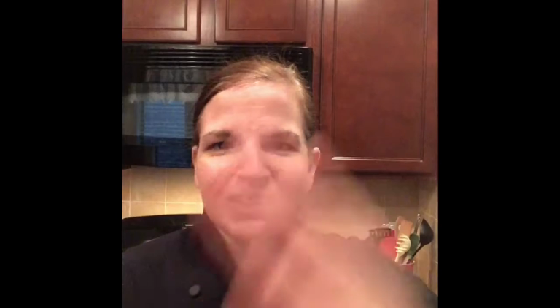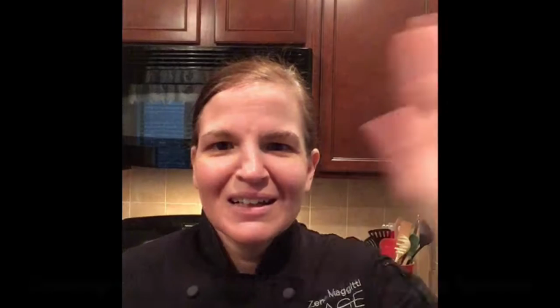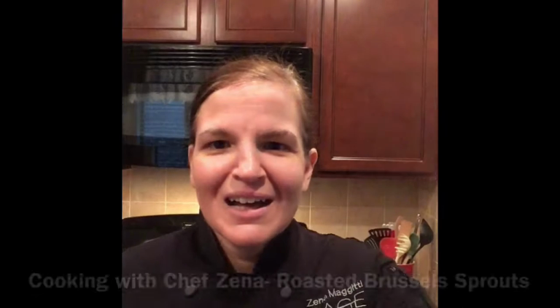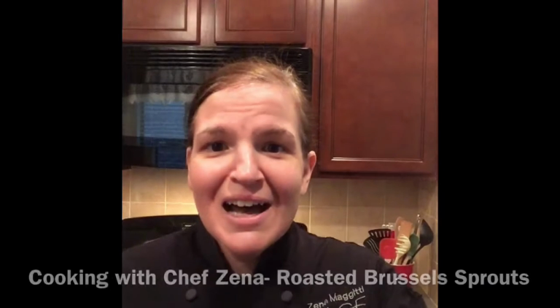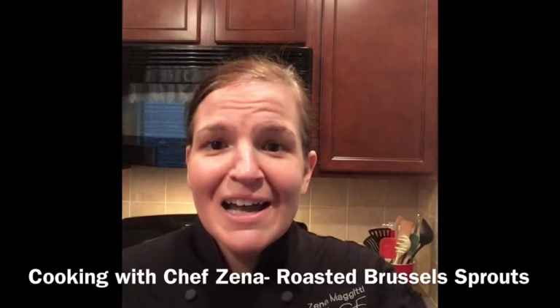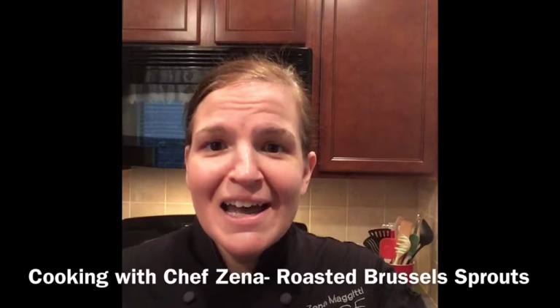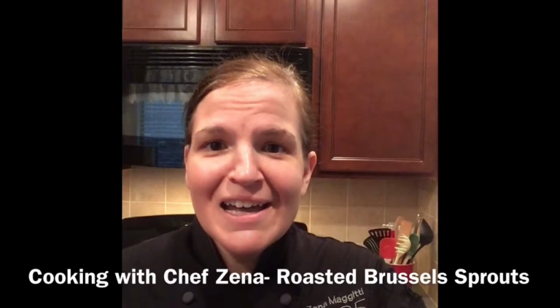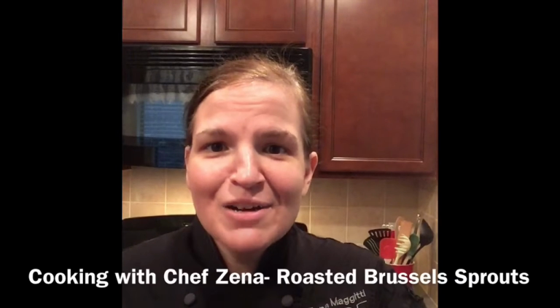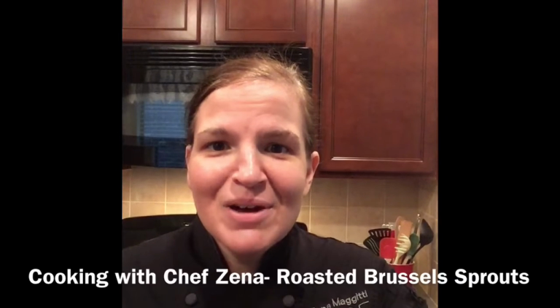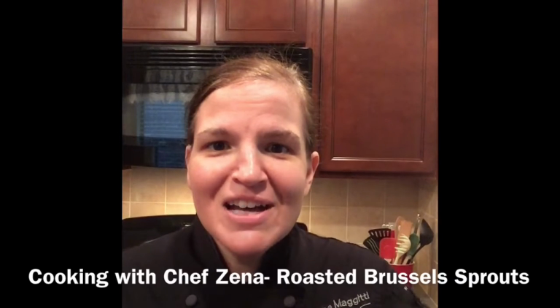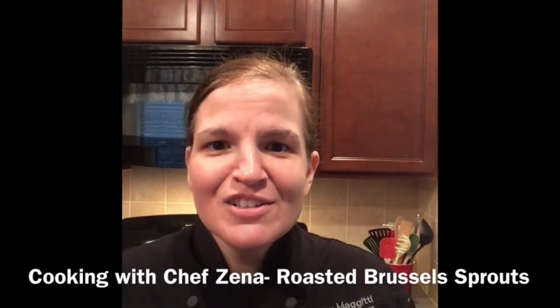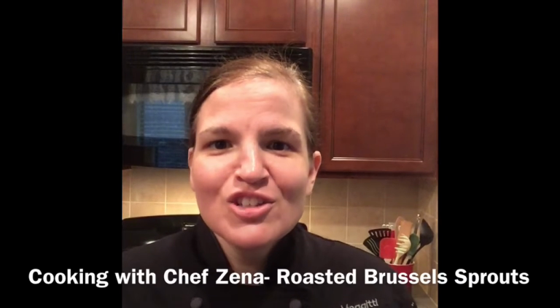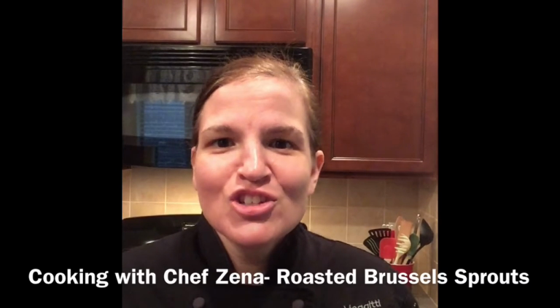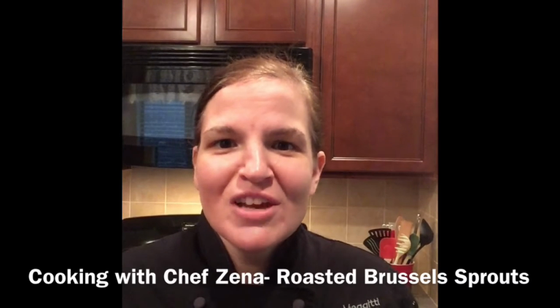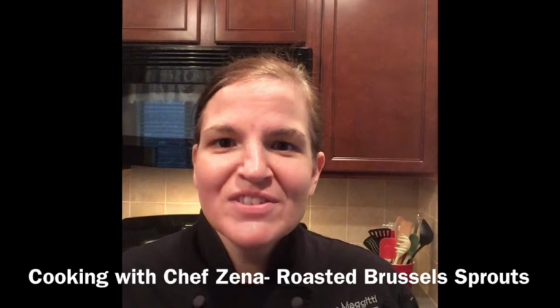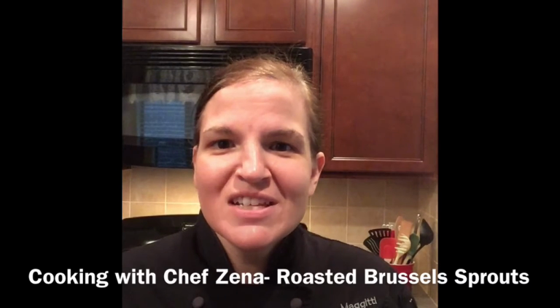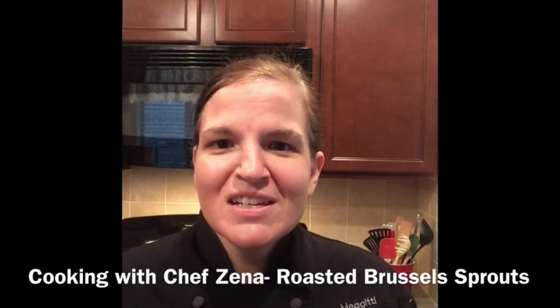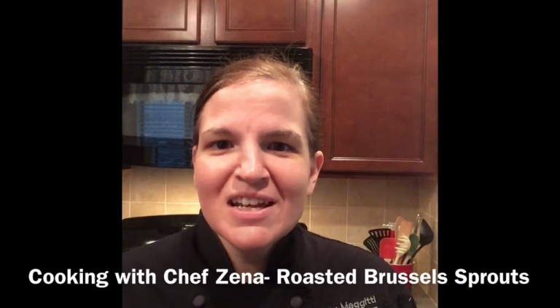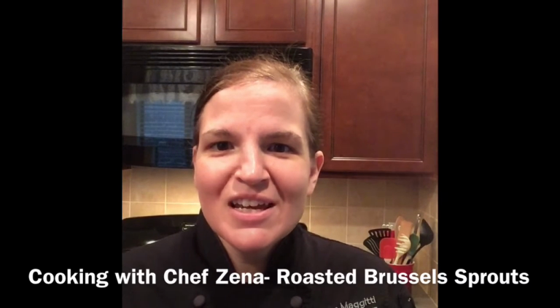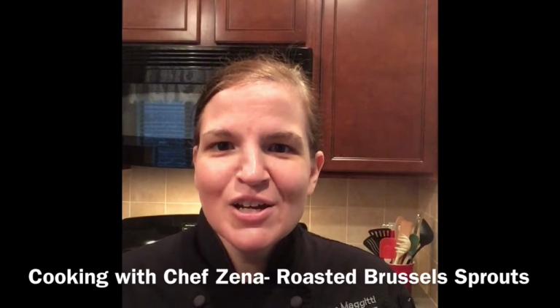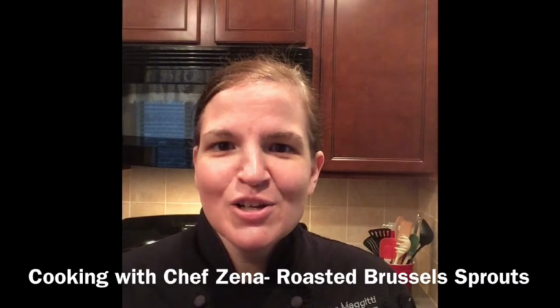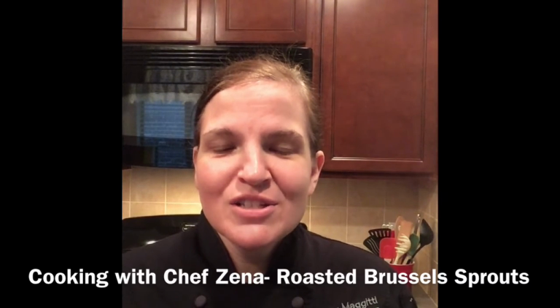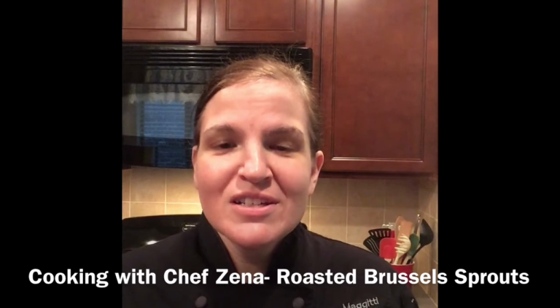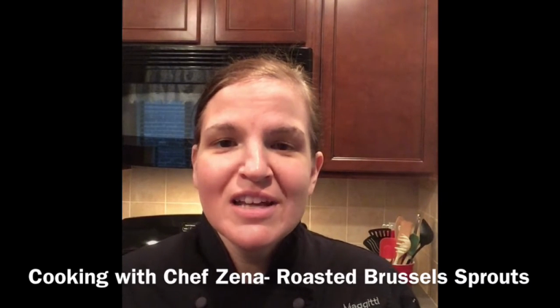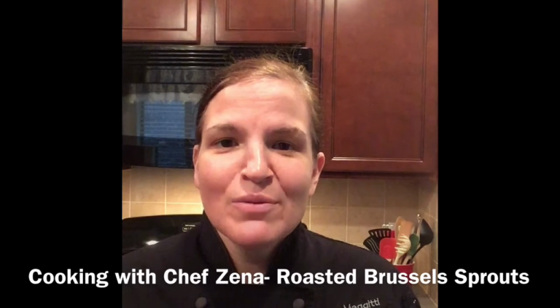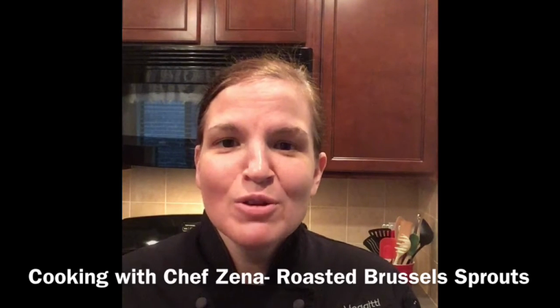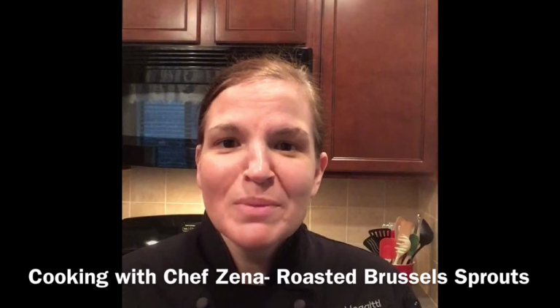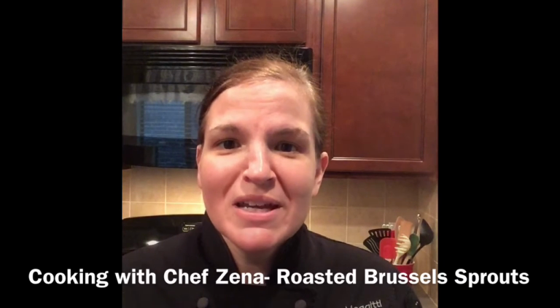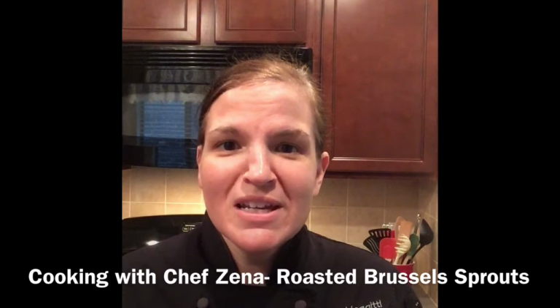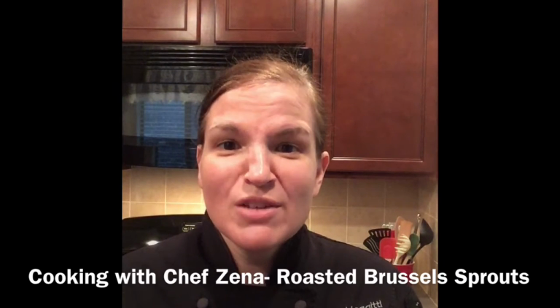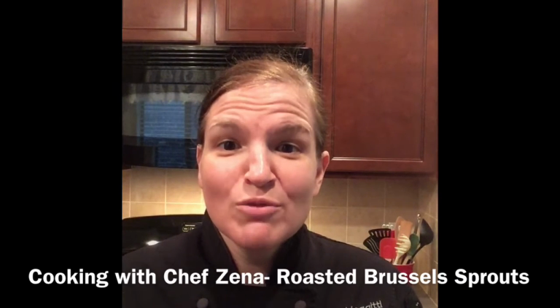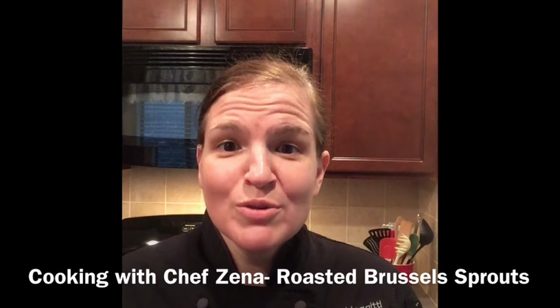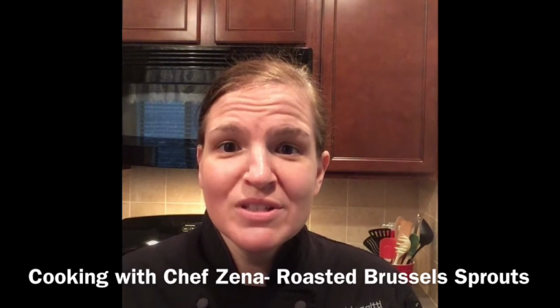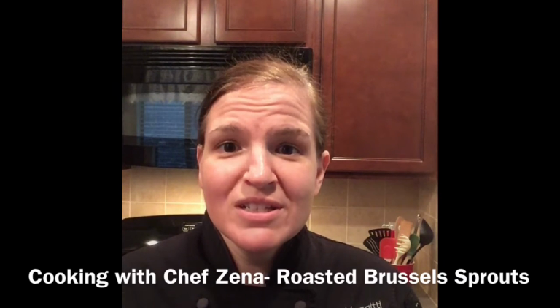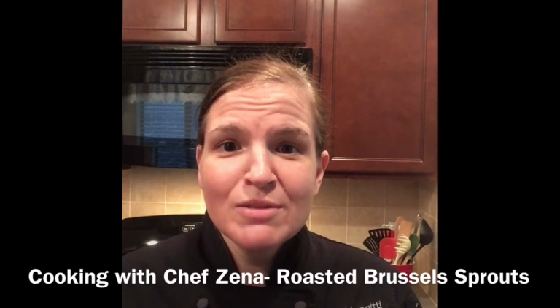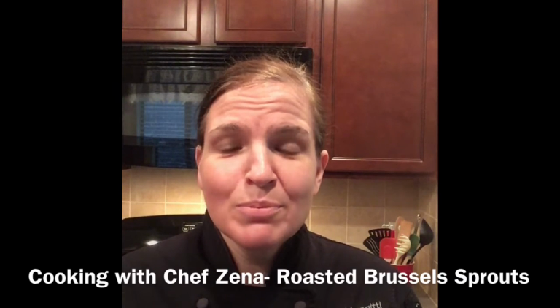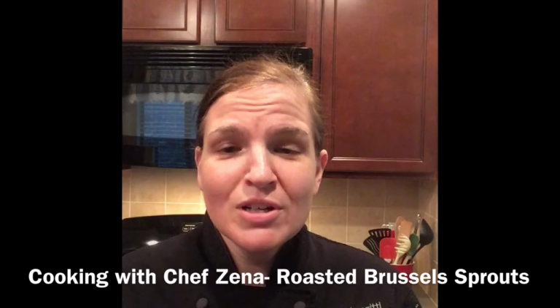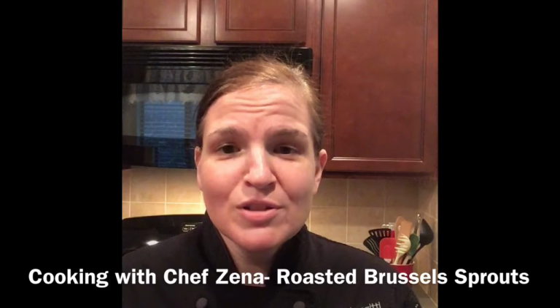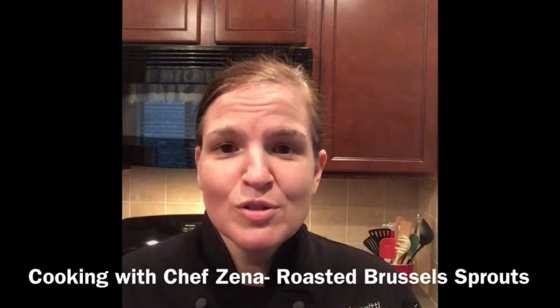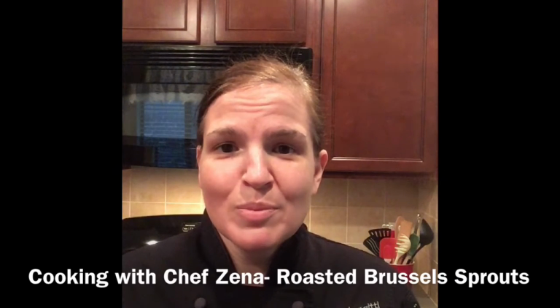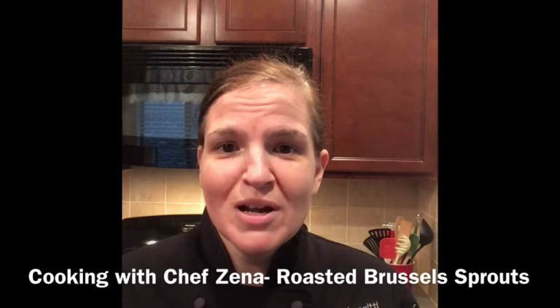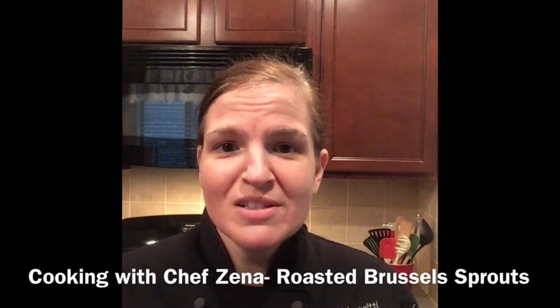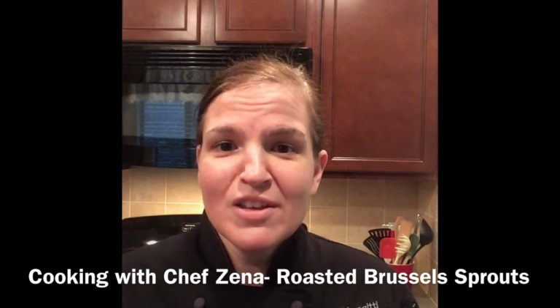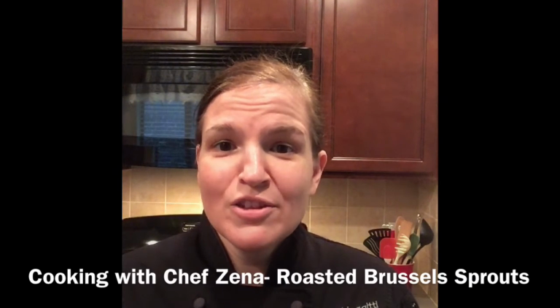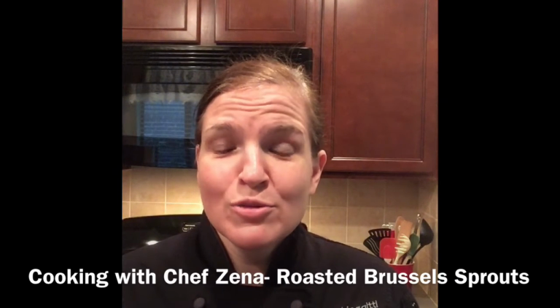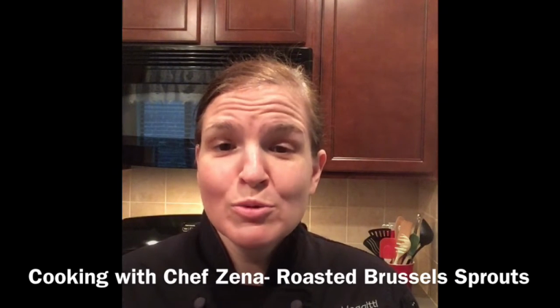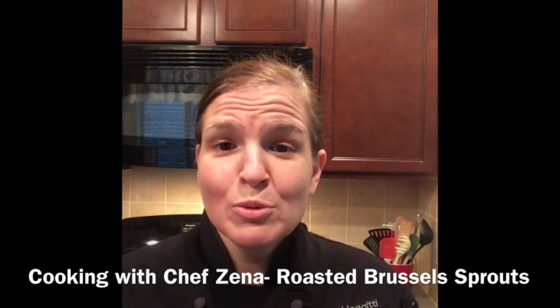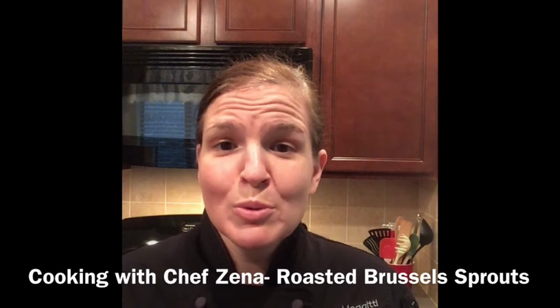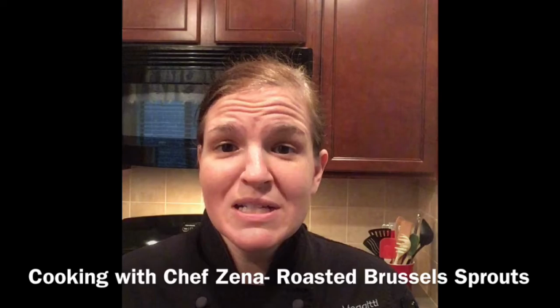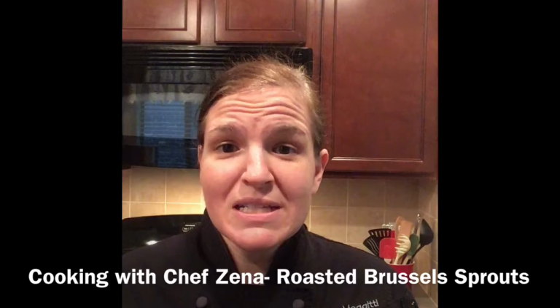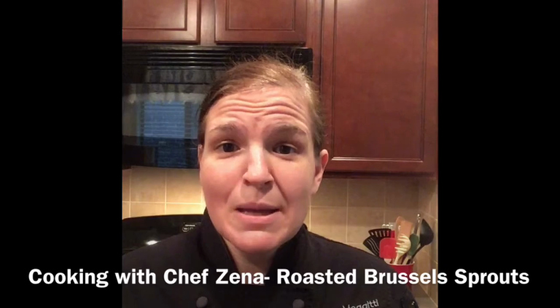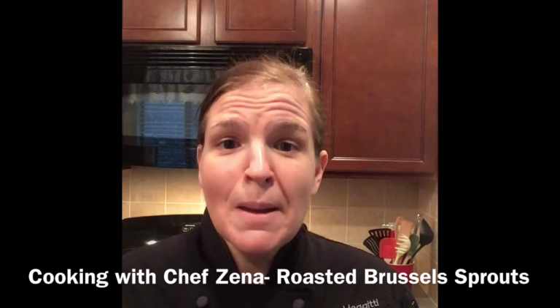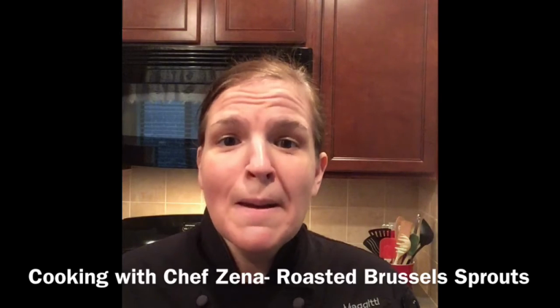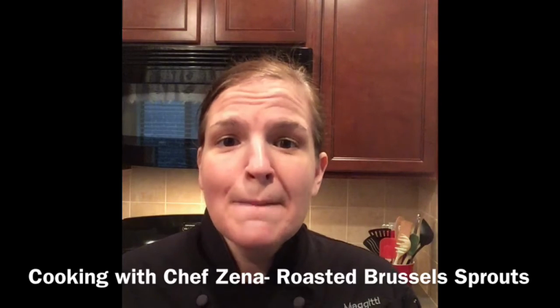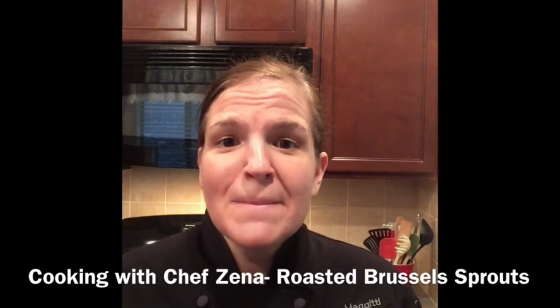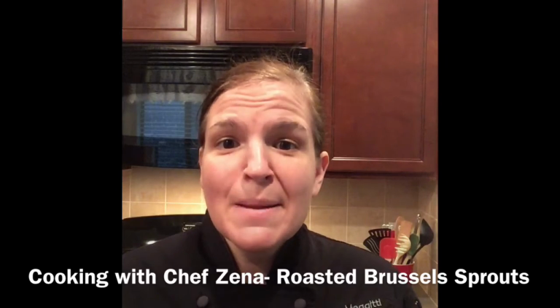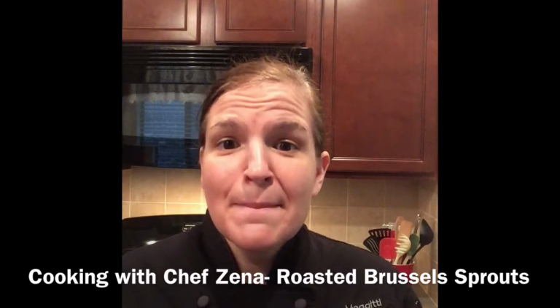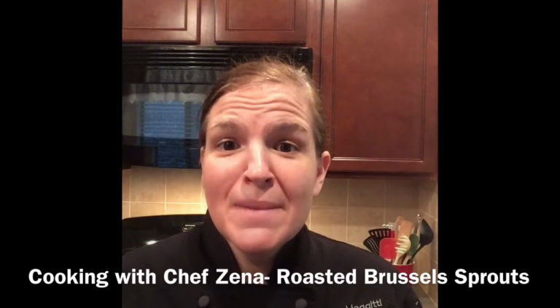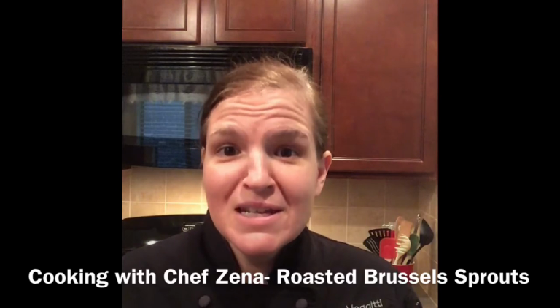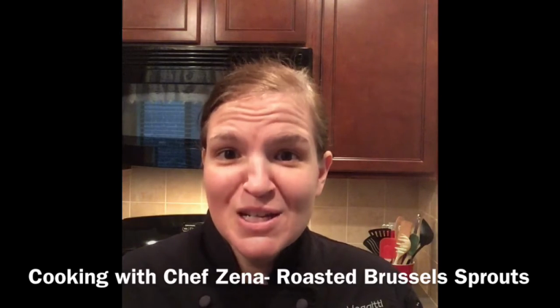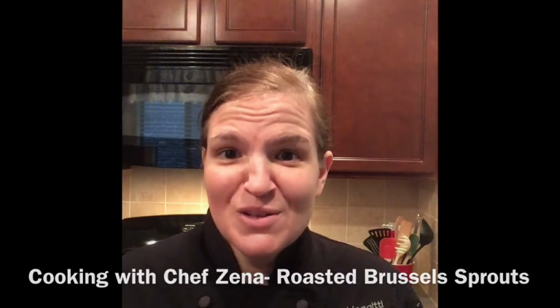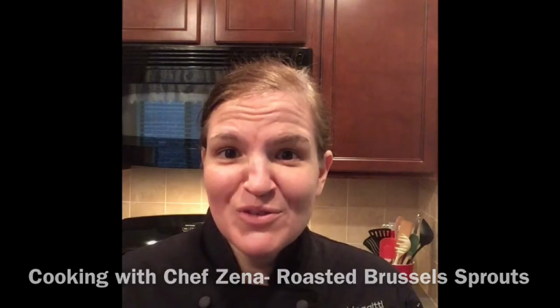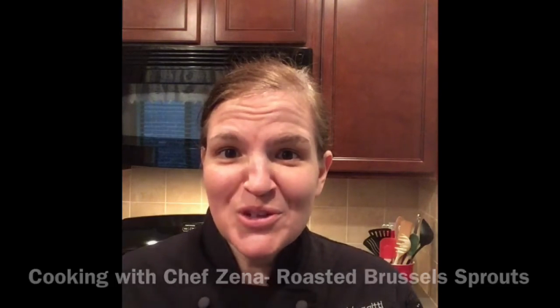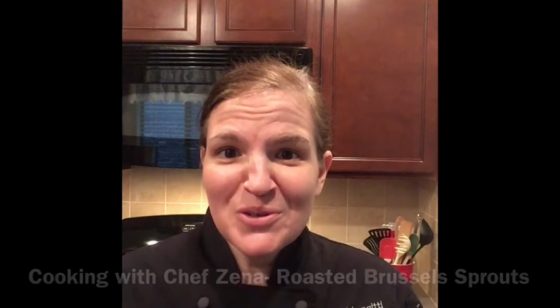Hi AOS, Chef Zena here. Today we're making roasted Brussels sprouts, and this was requested by many of you.